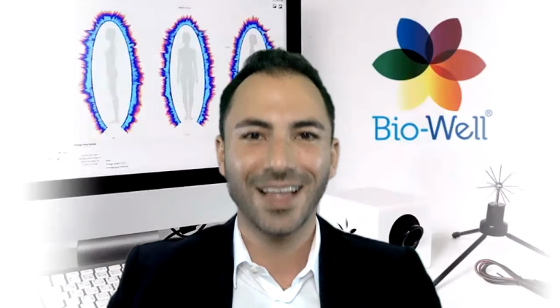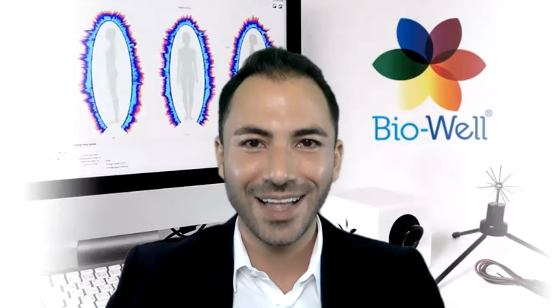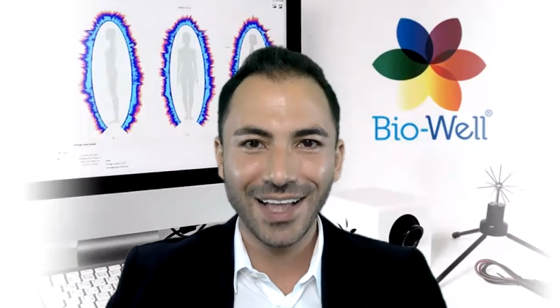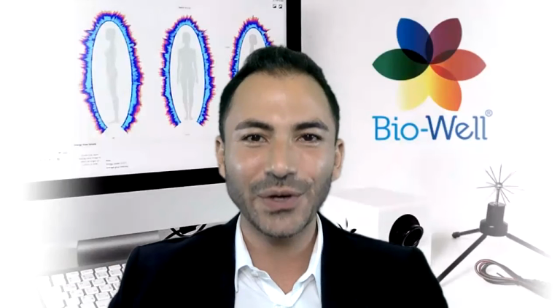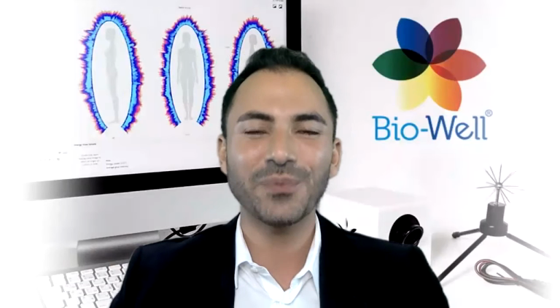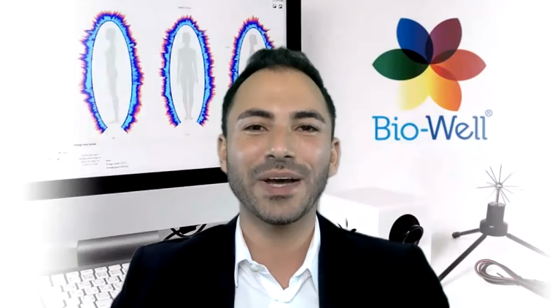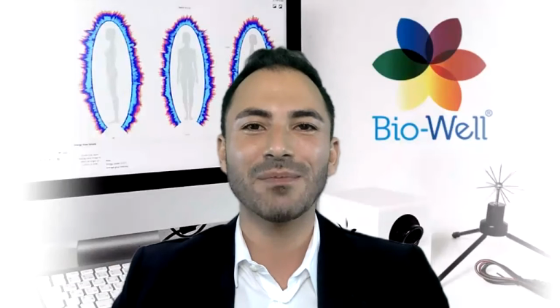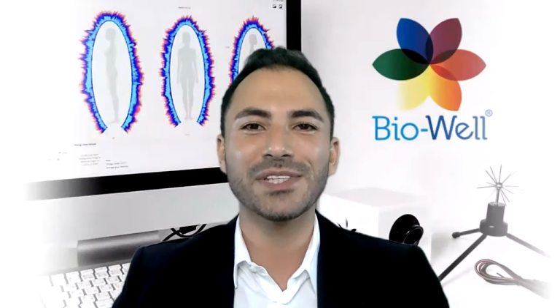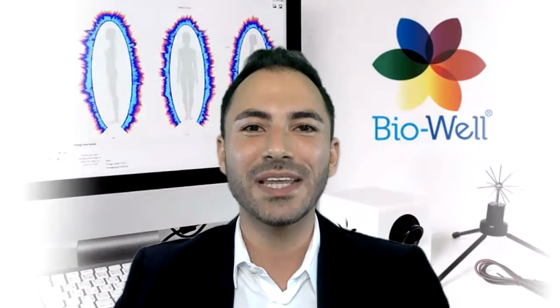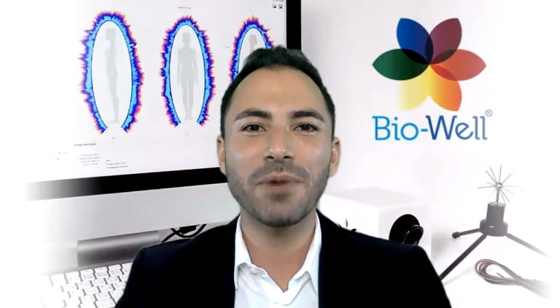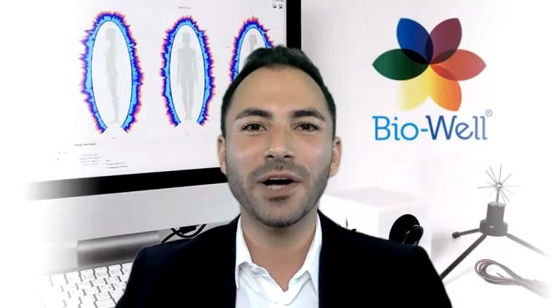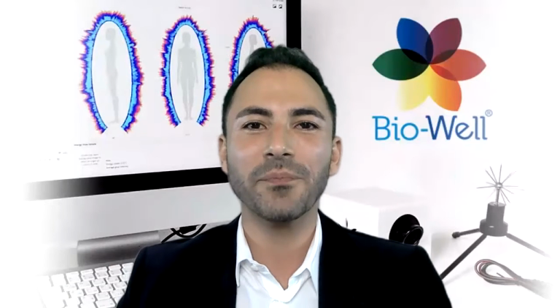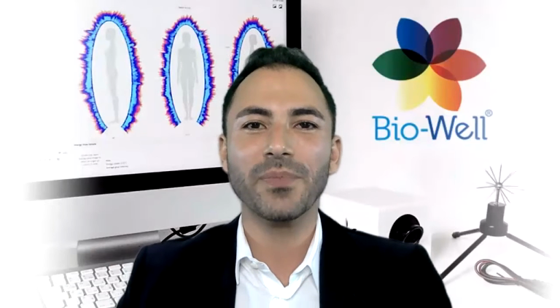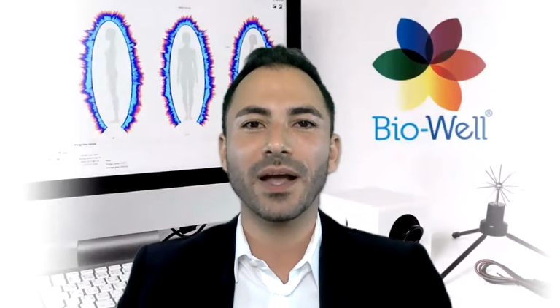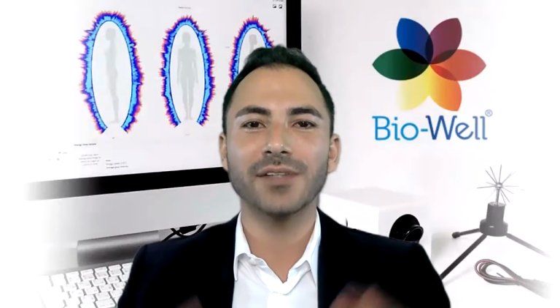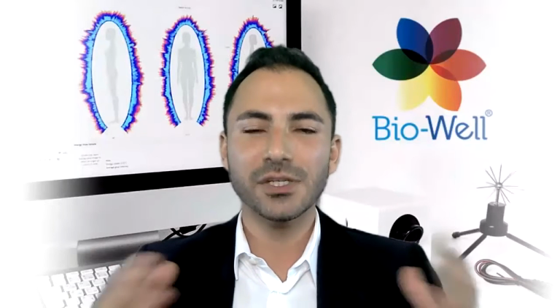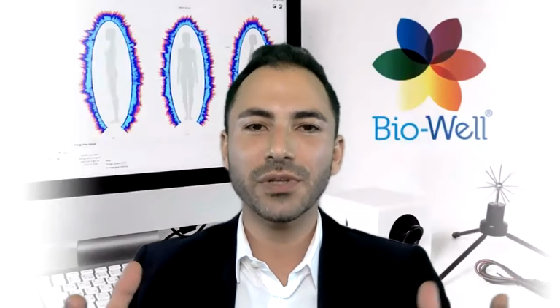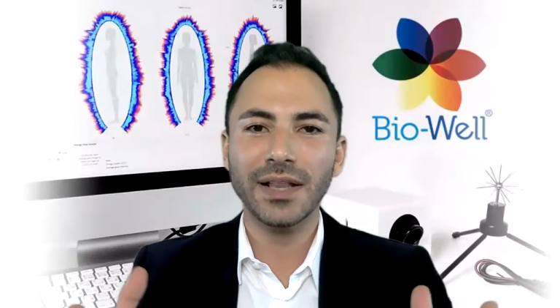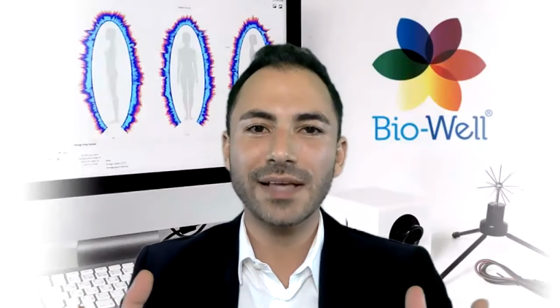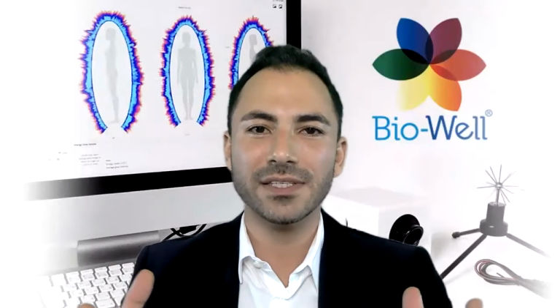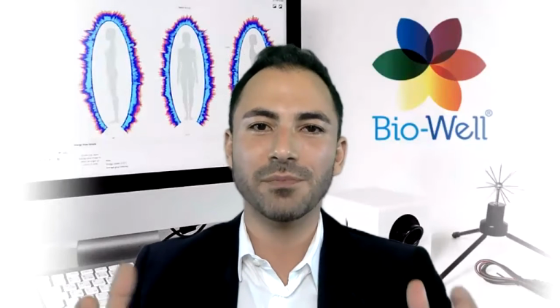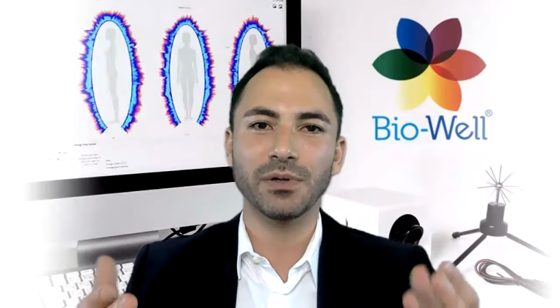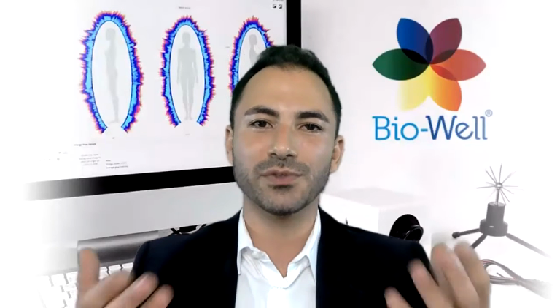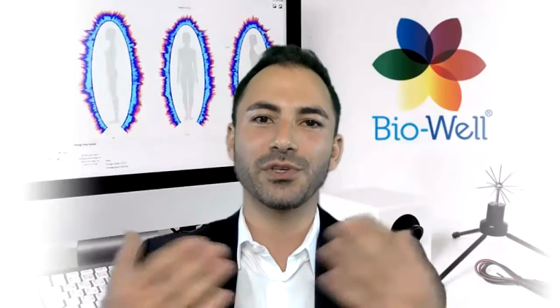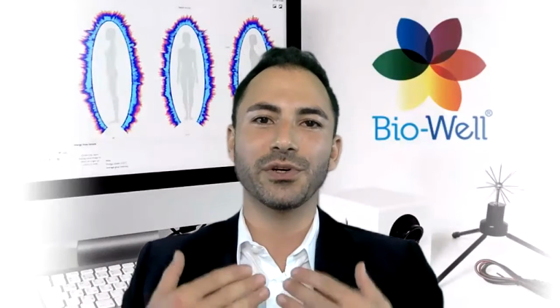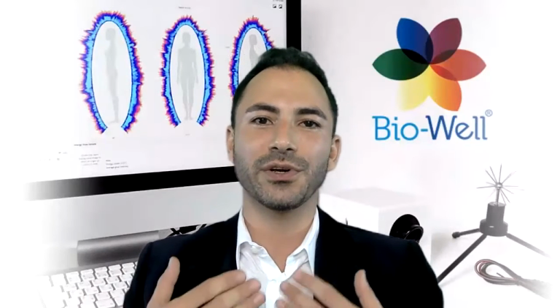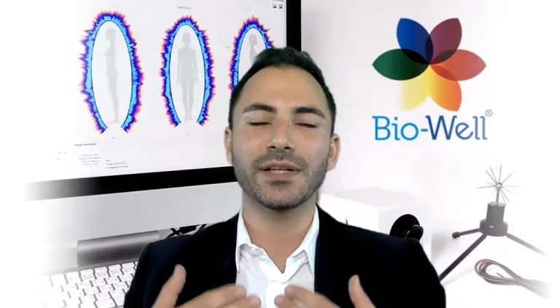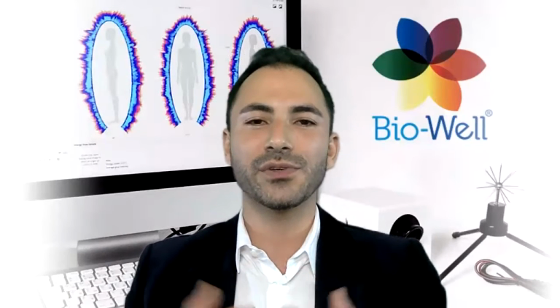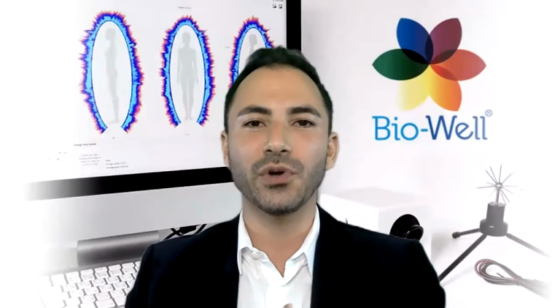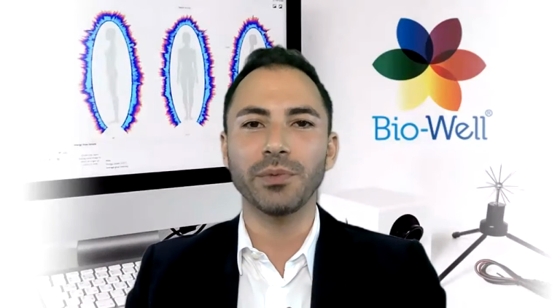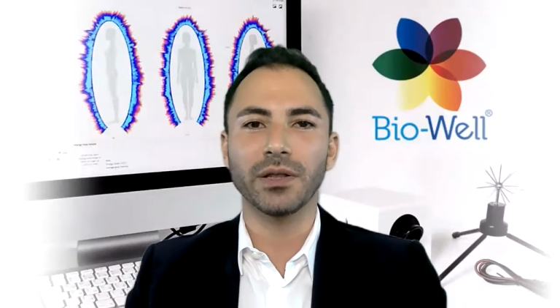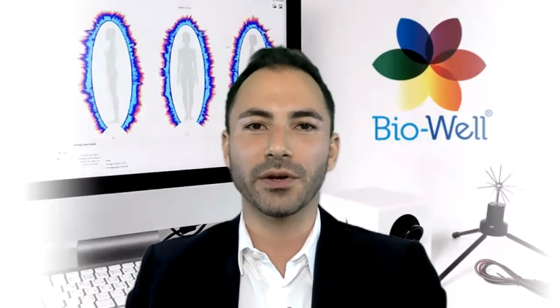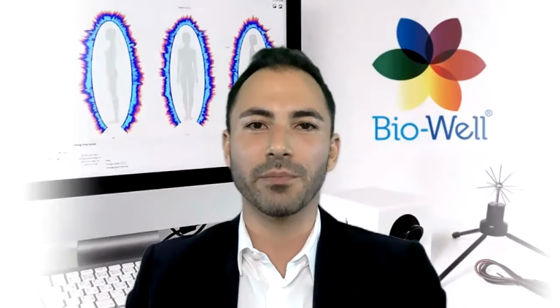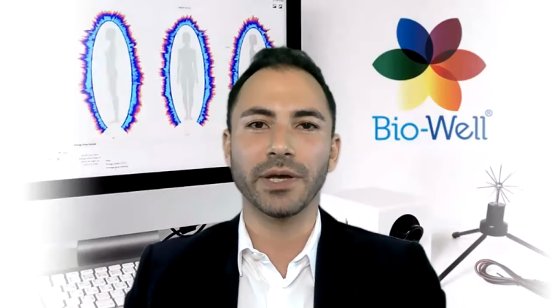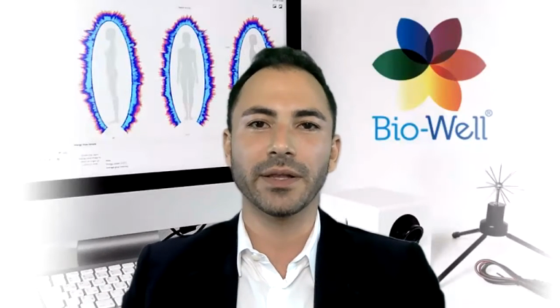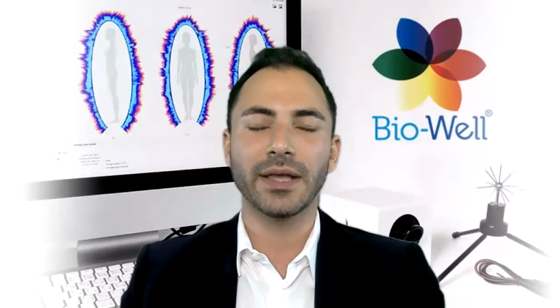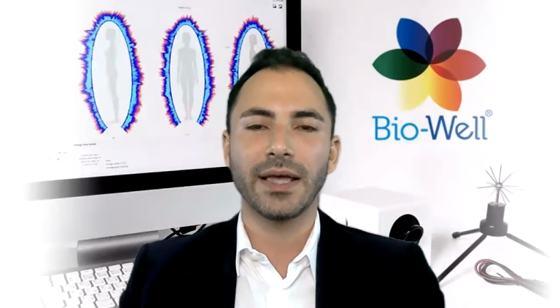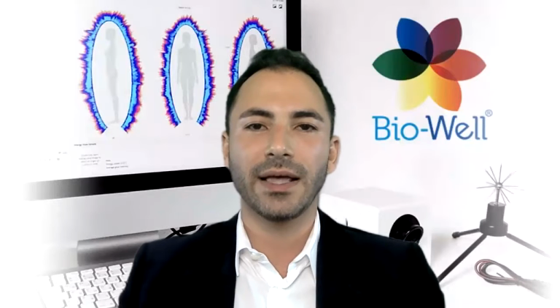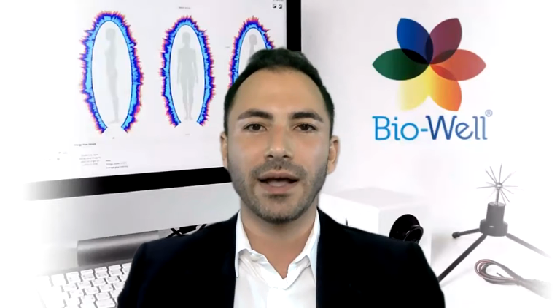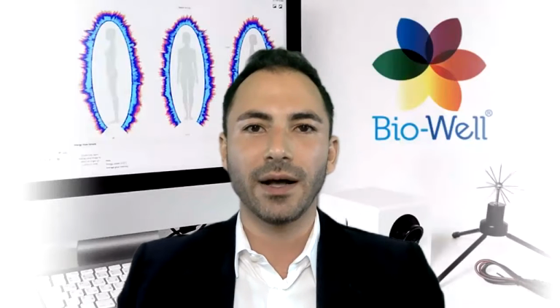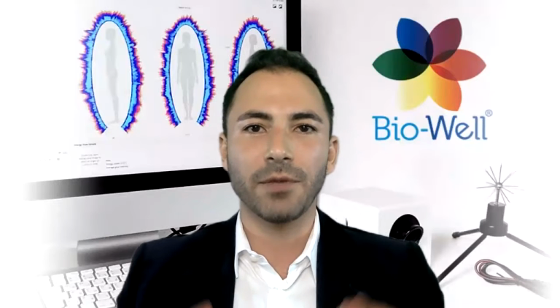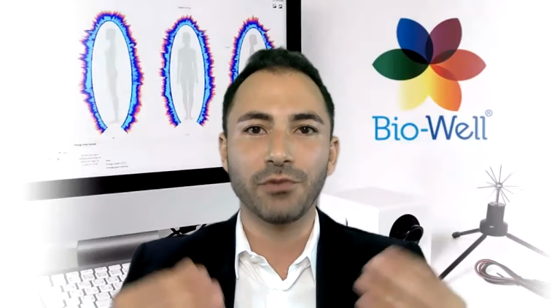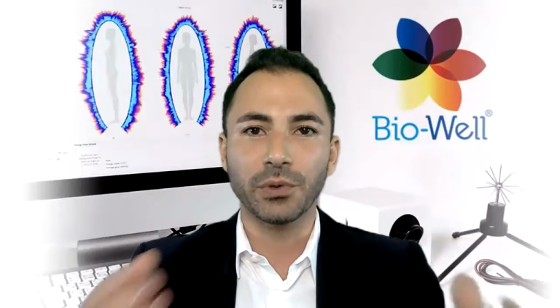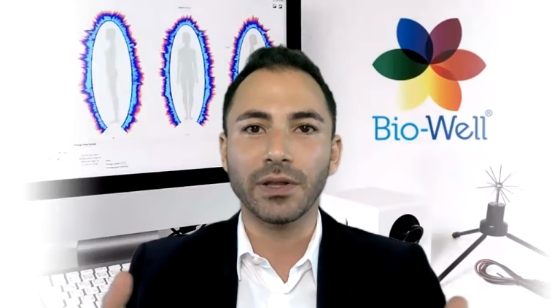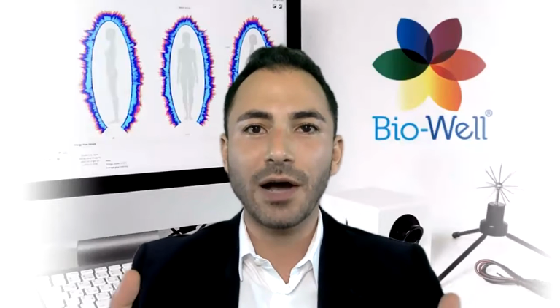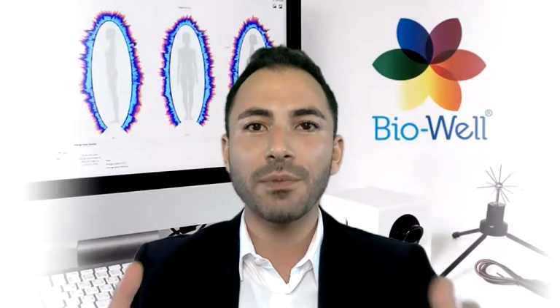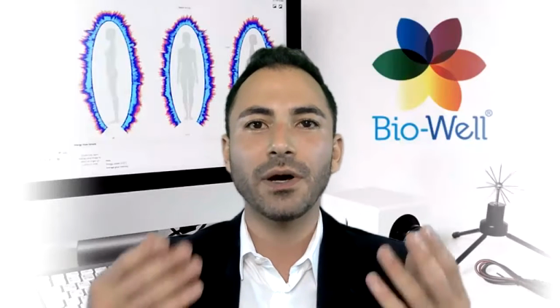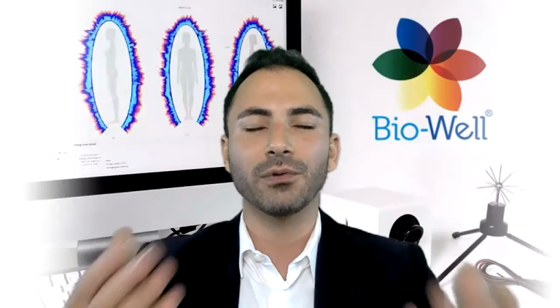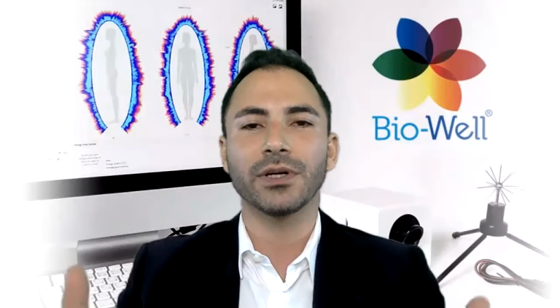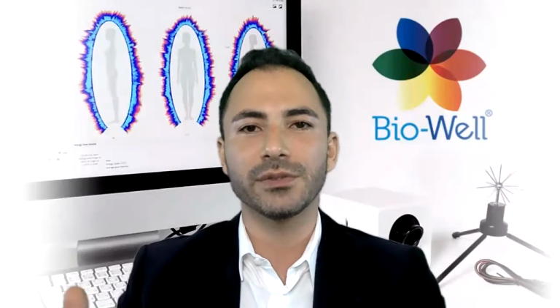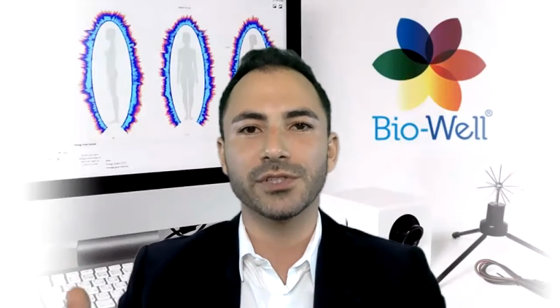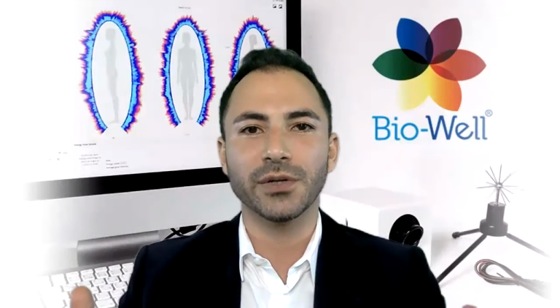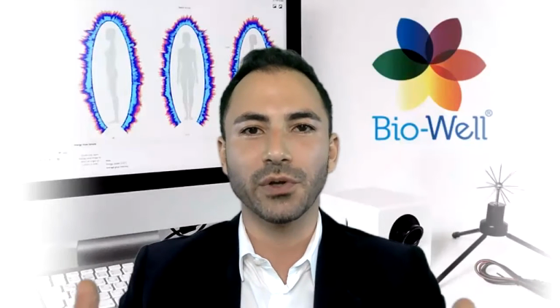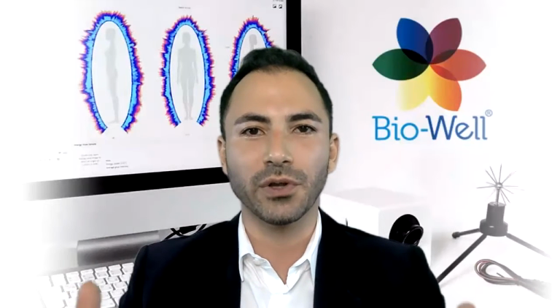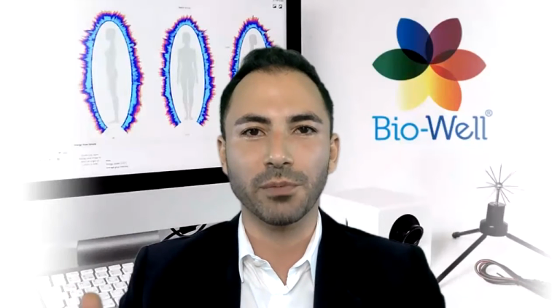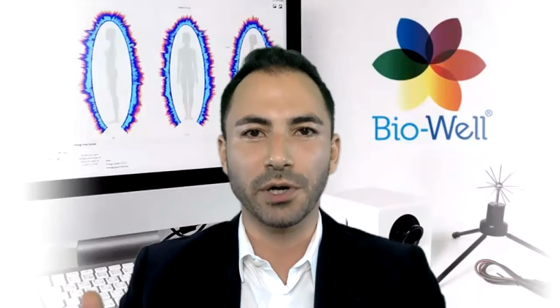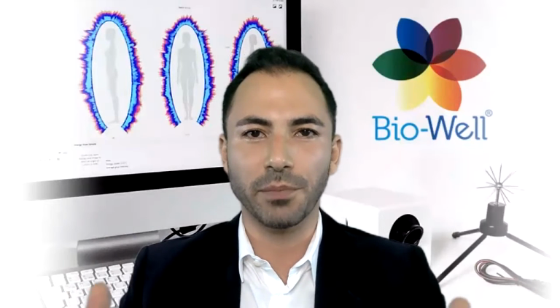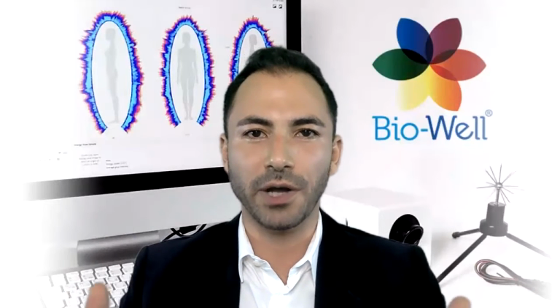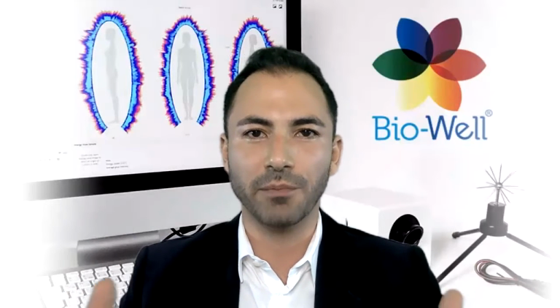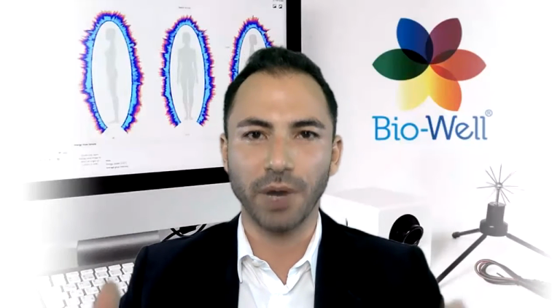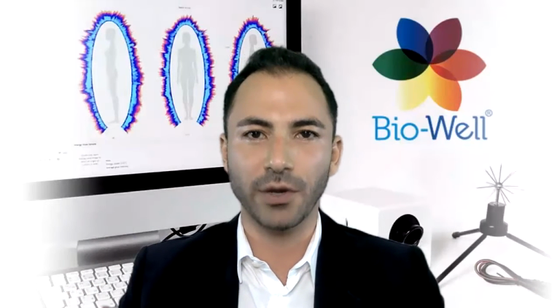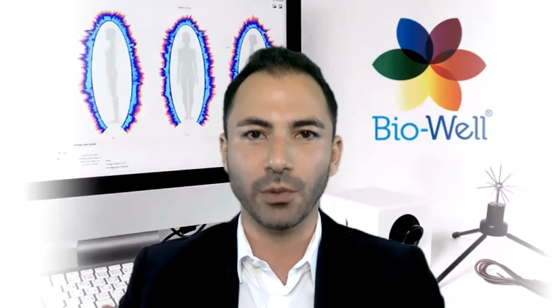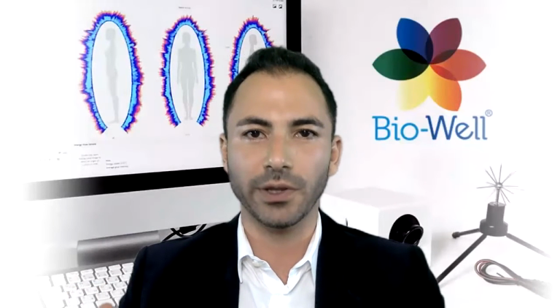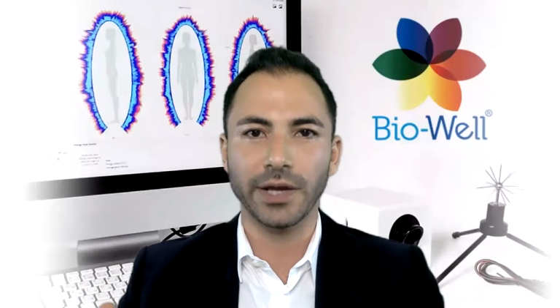Hello, my name is Nima. I sent you the last email so you could get to know me a little bit. If you would allow me, I would like to tell you a little bit about BioWeld now.